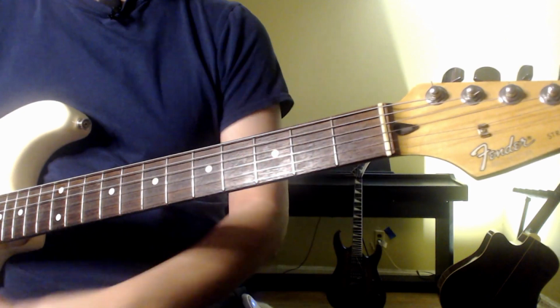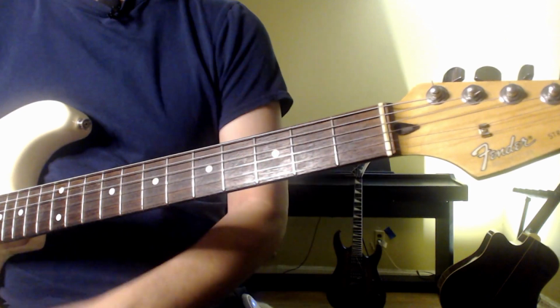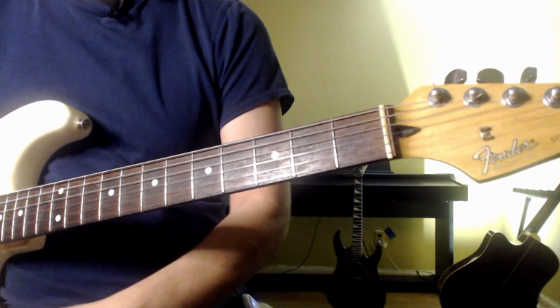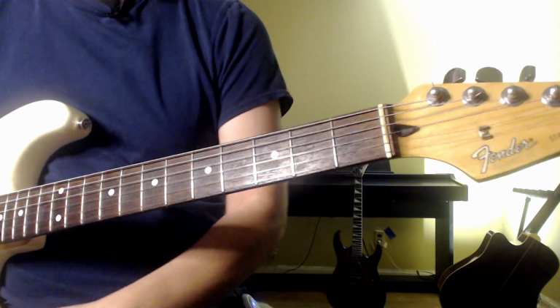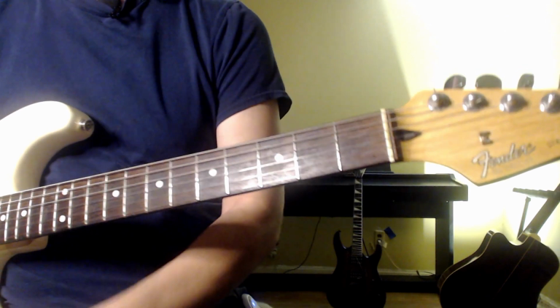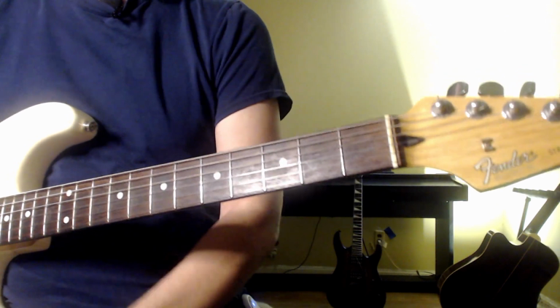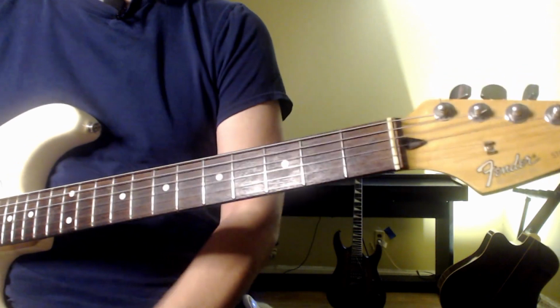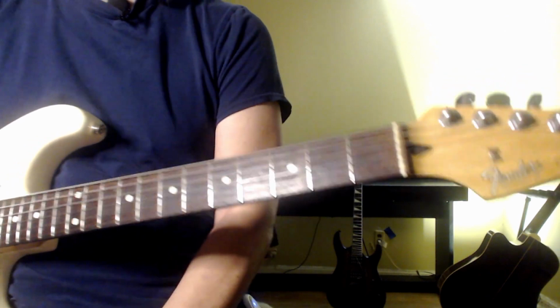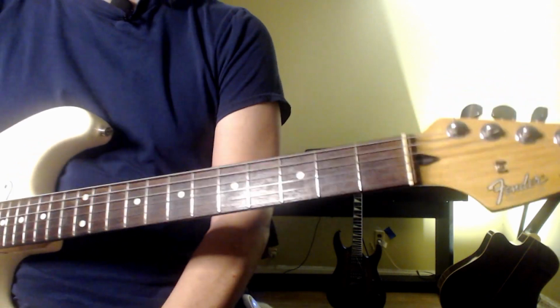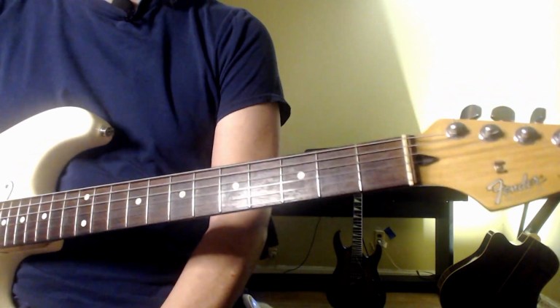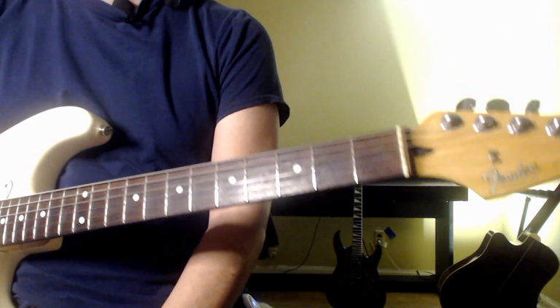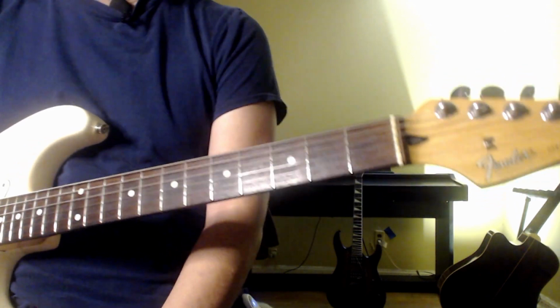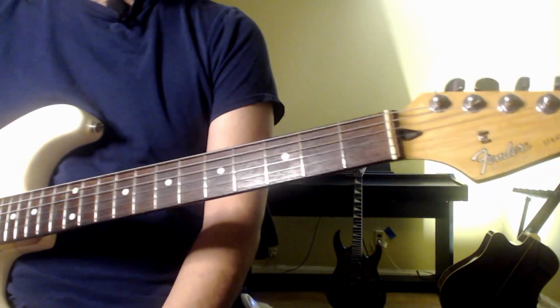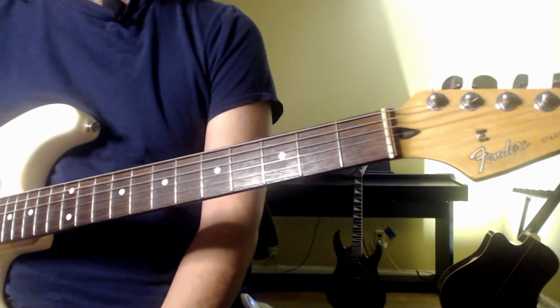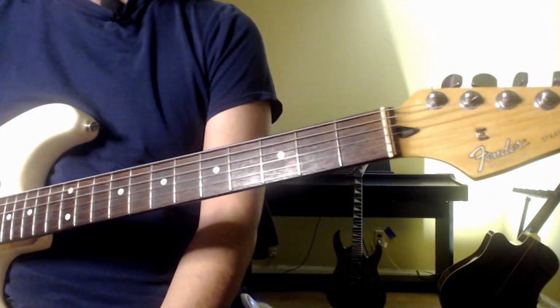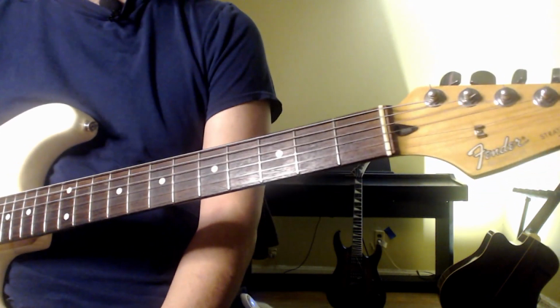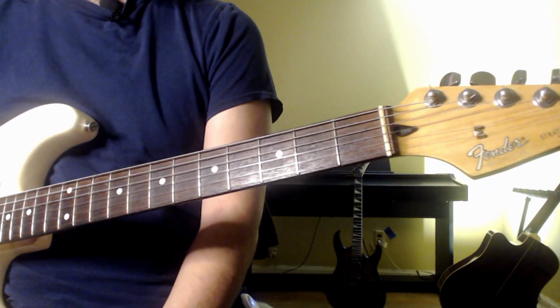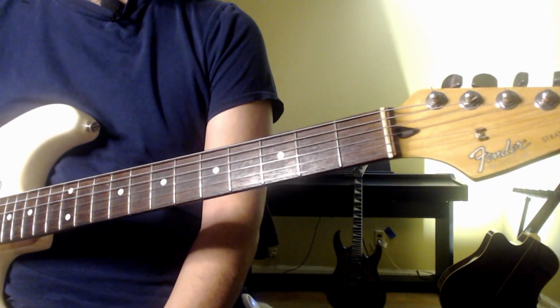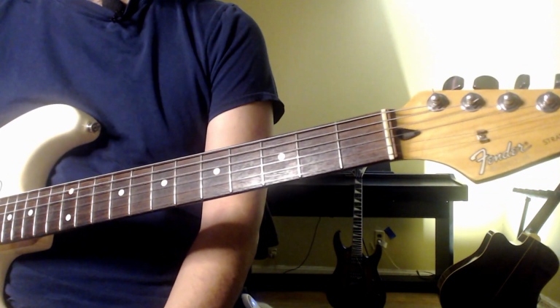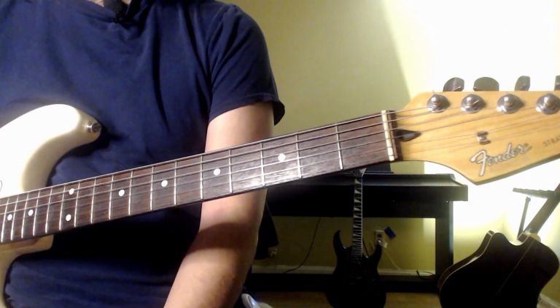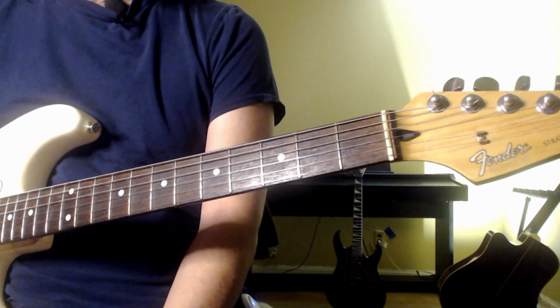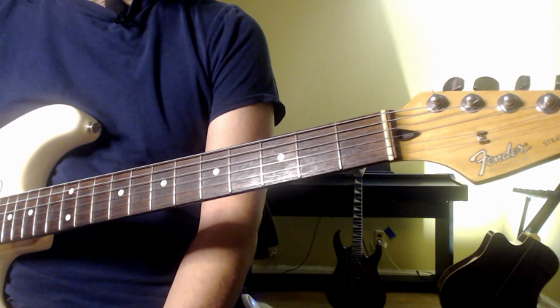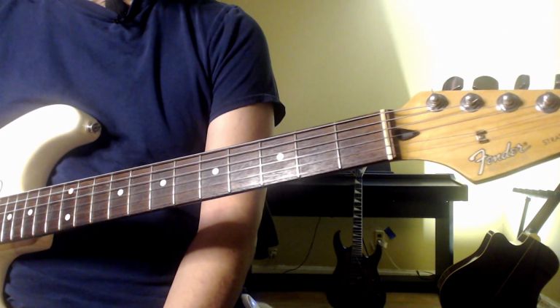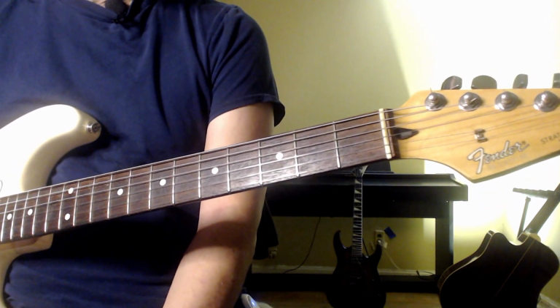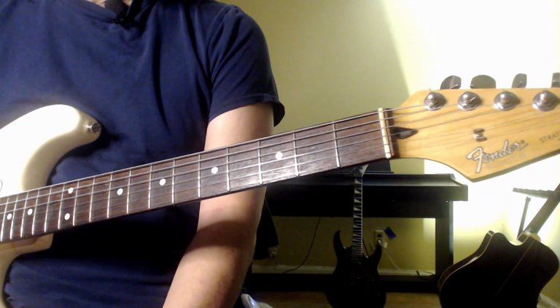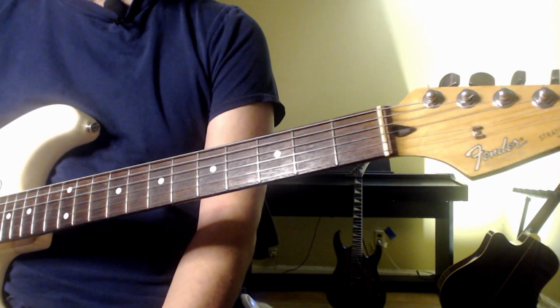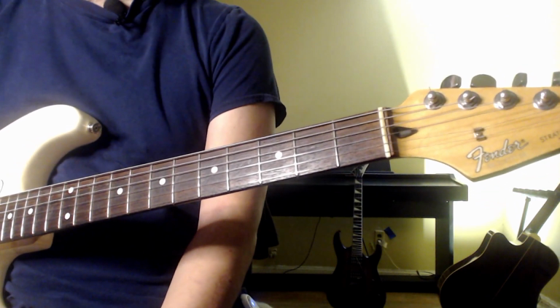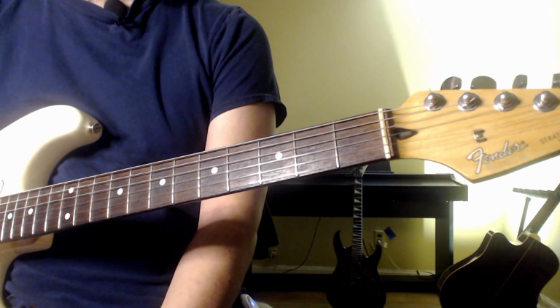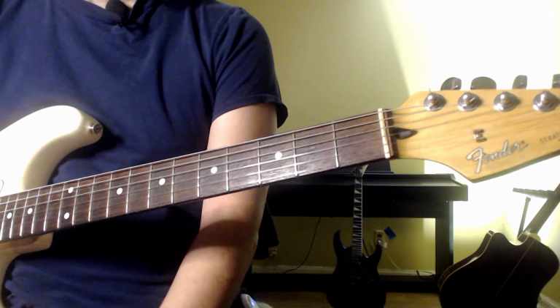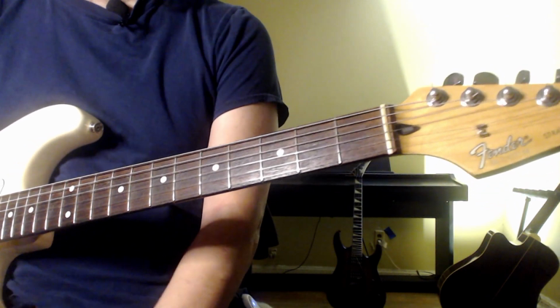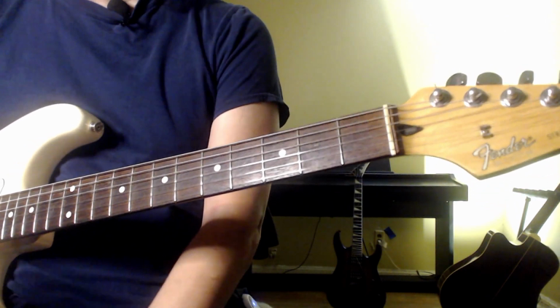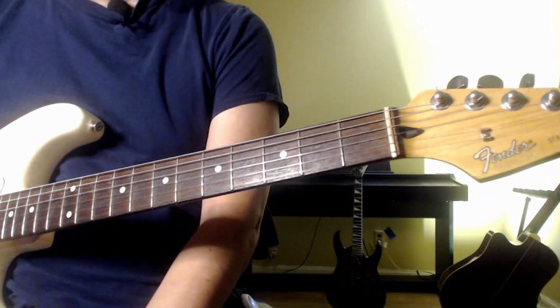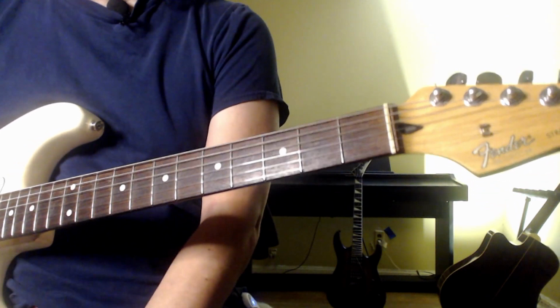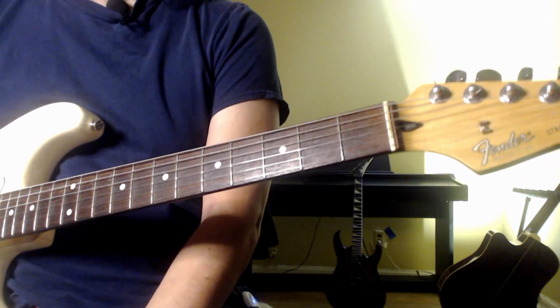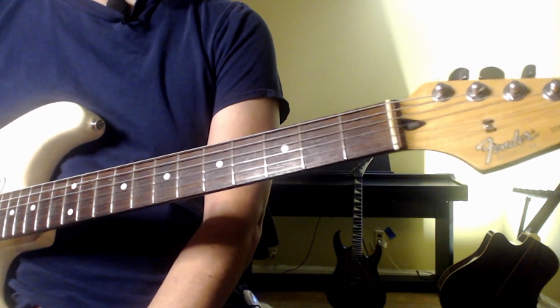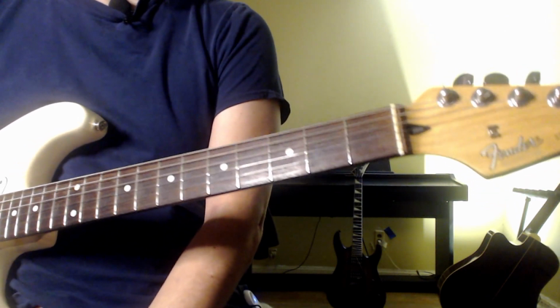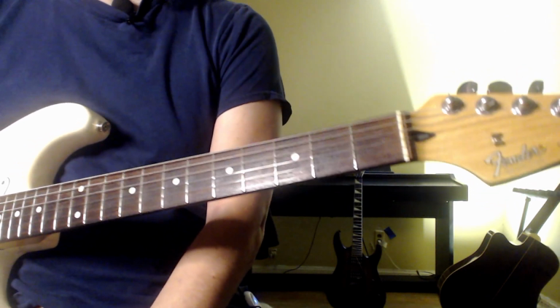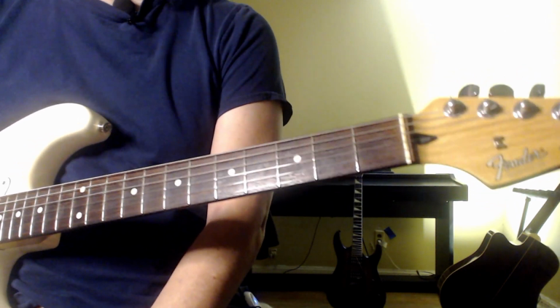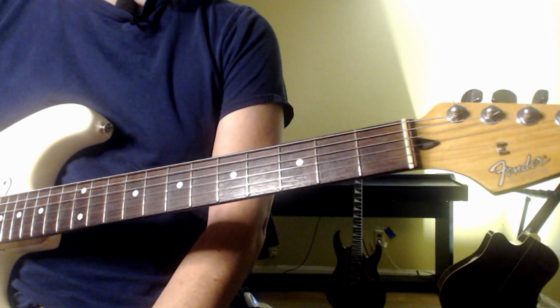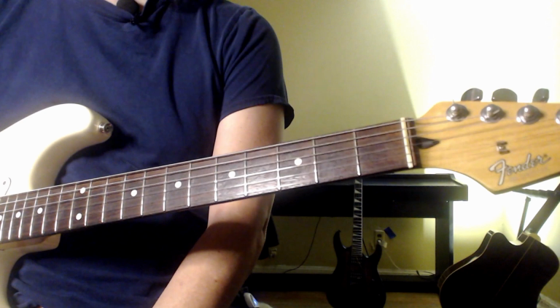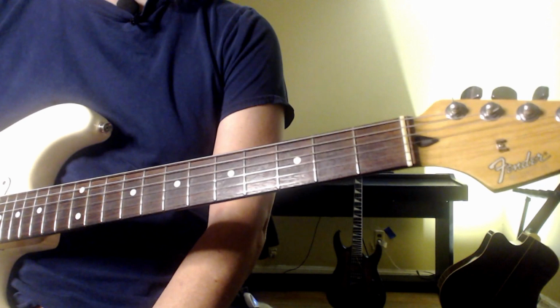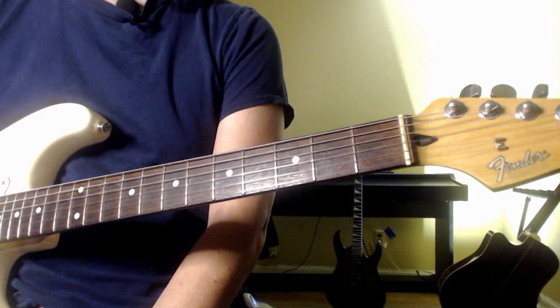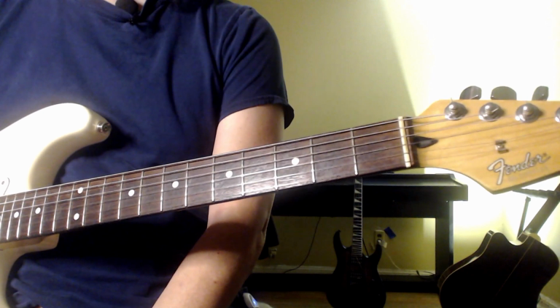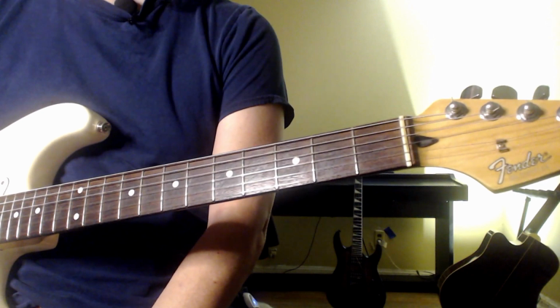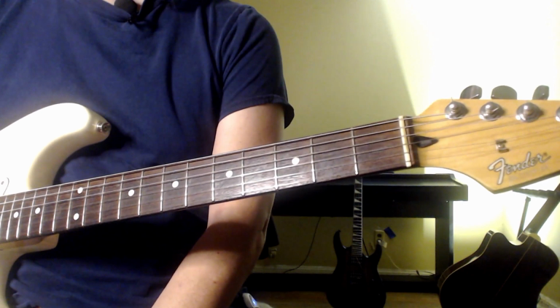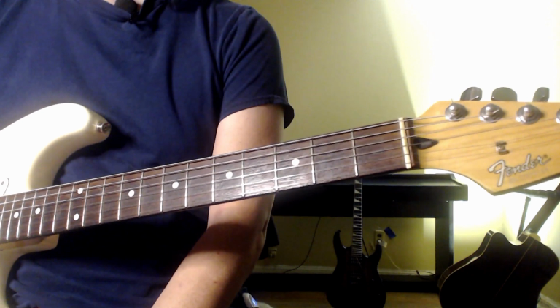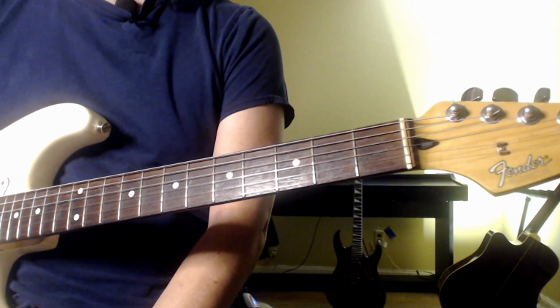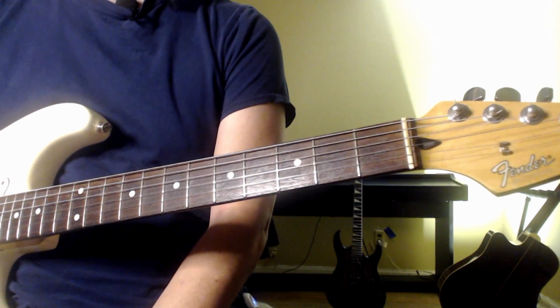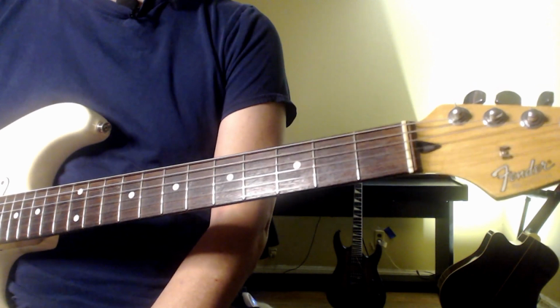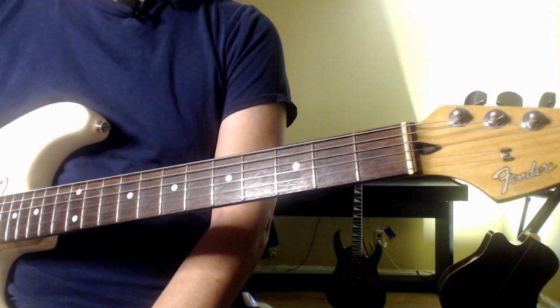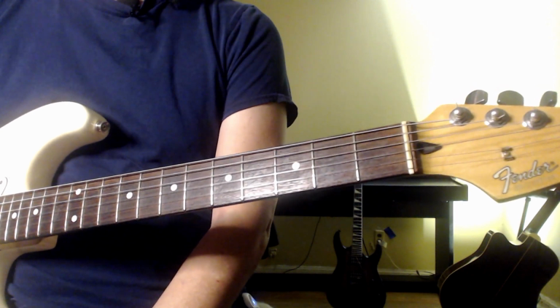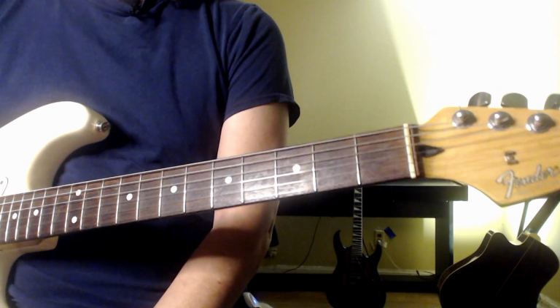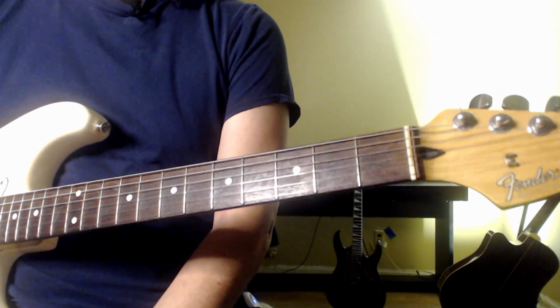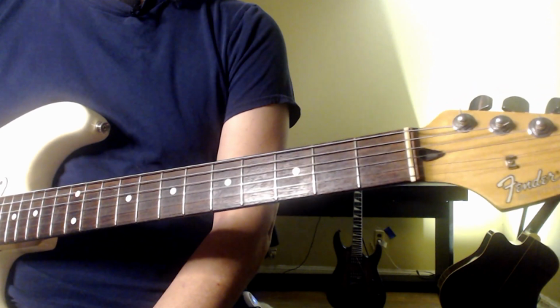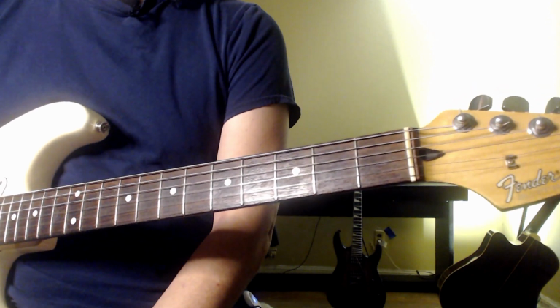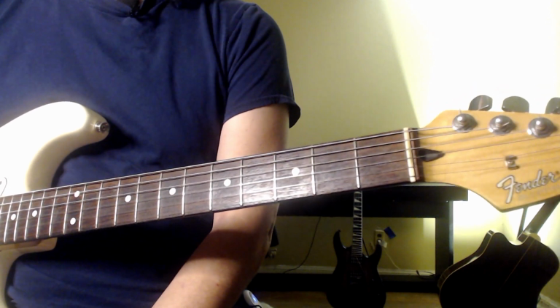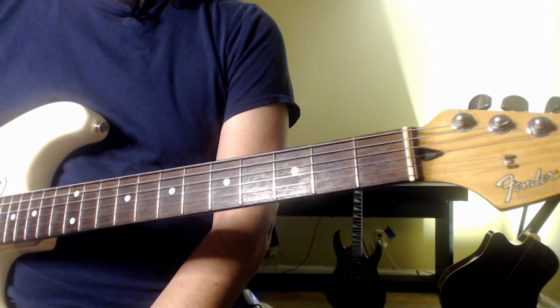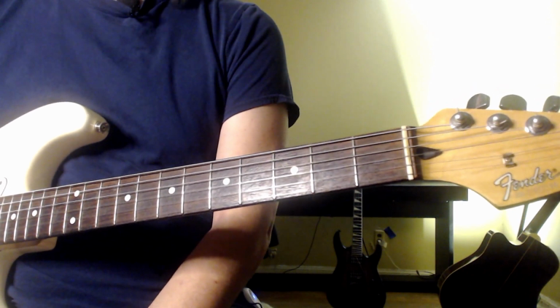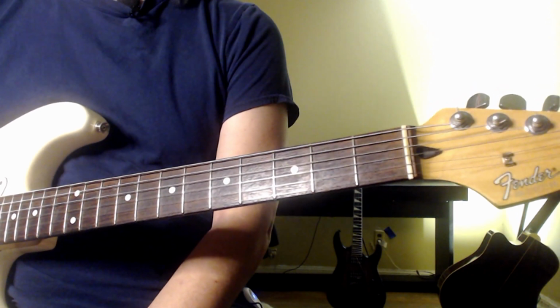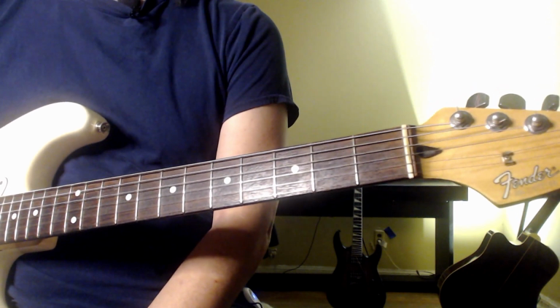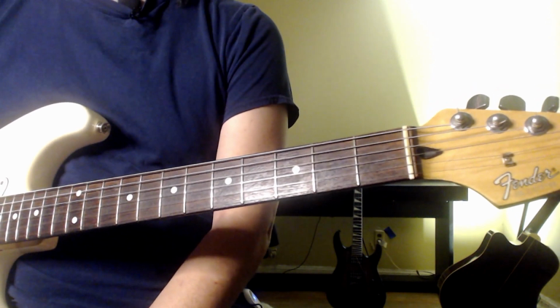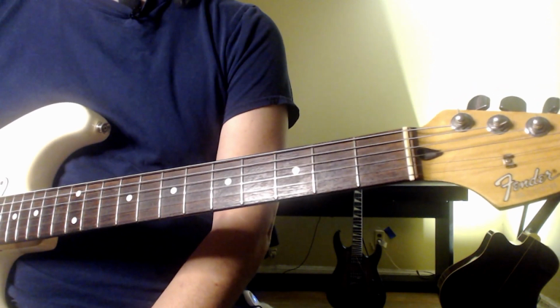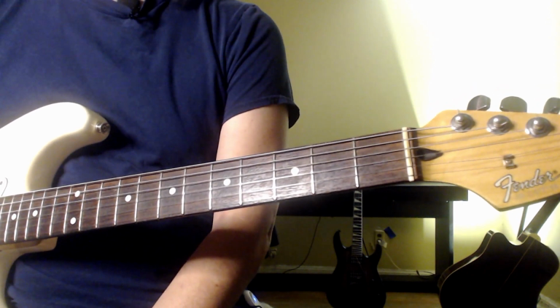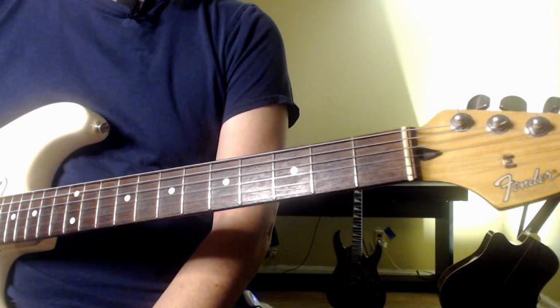I hope that helps. Best of luck on conquering the F chord — we'll see you on the next one. Thanks.